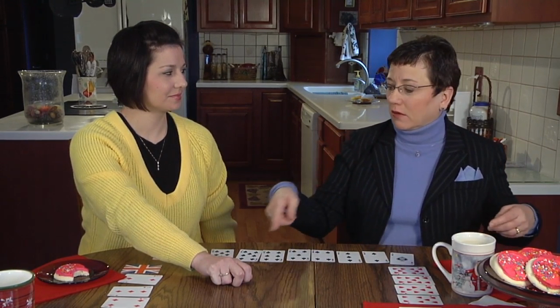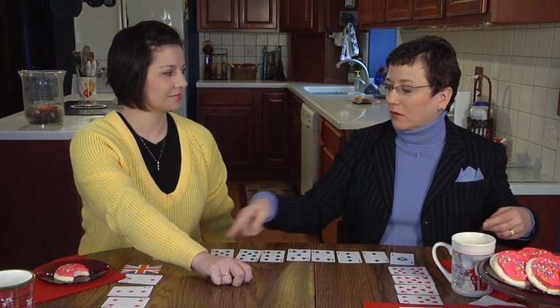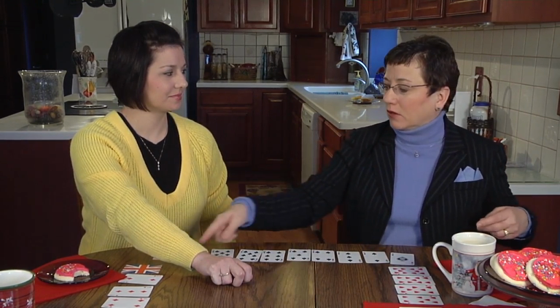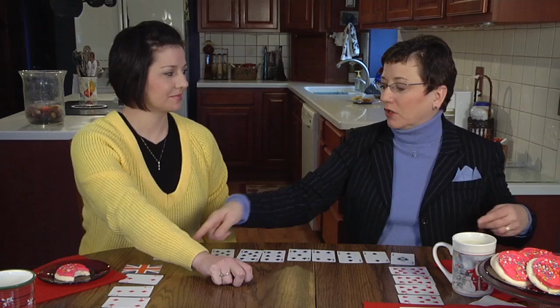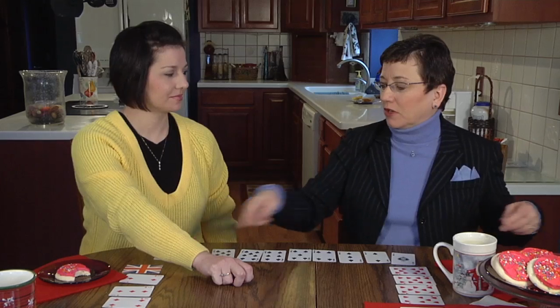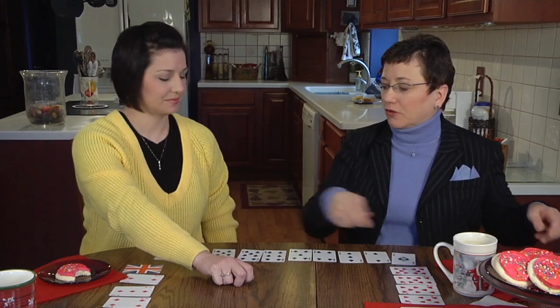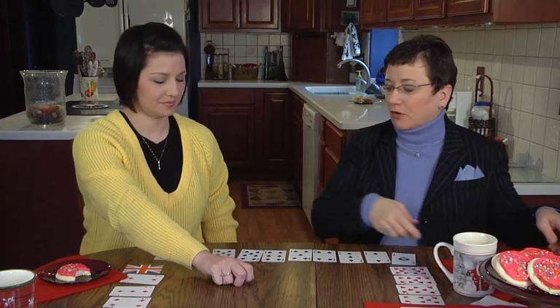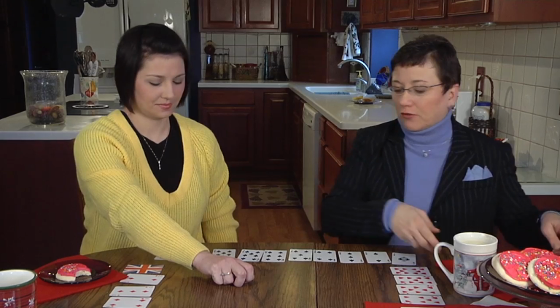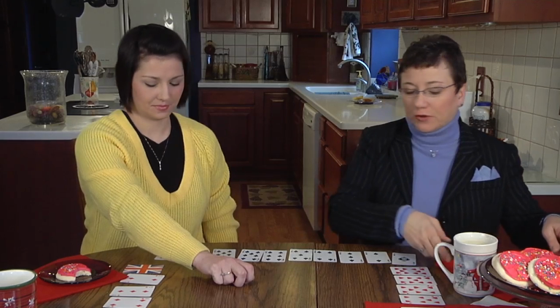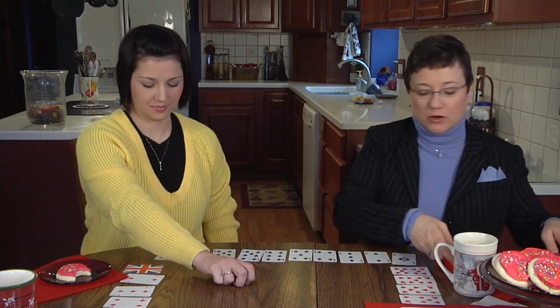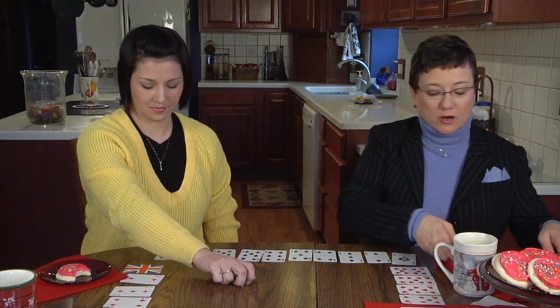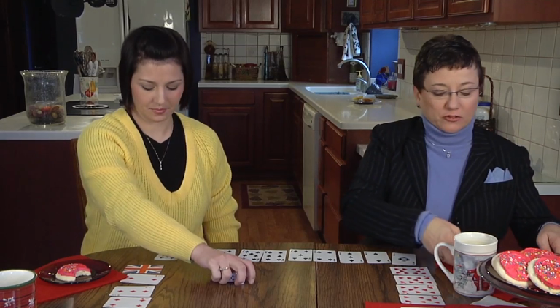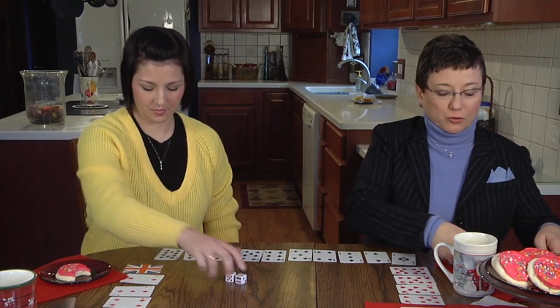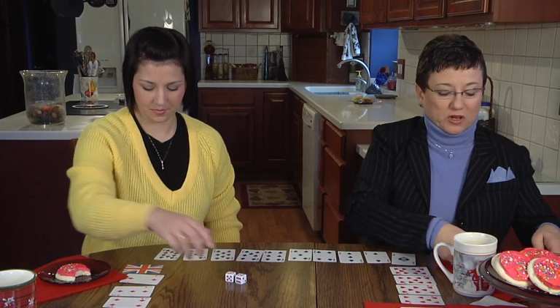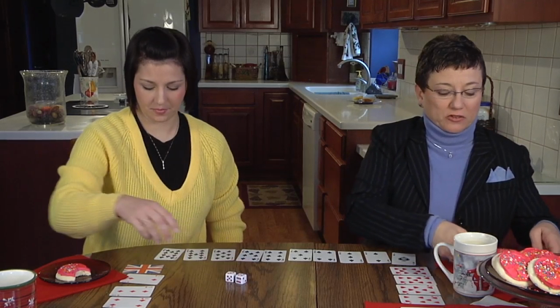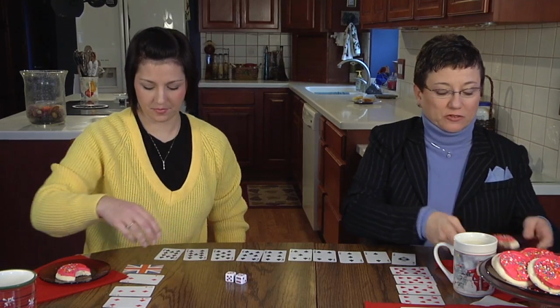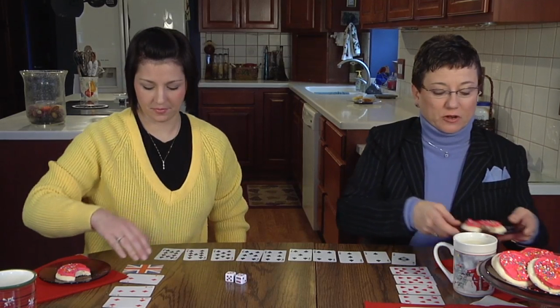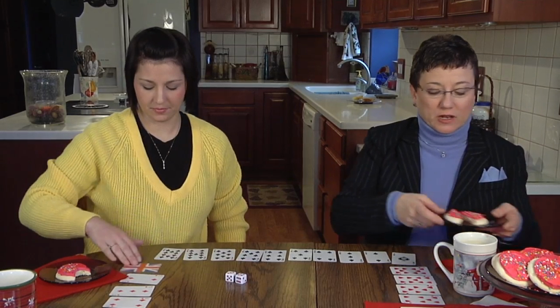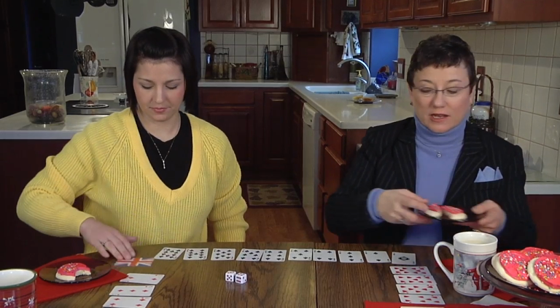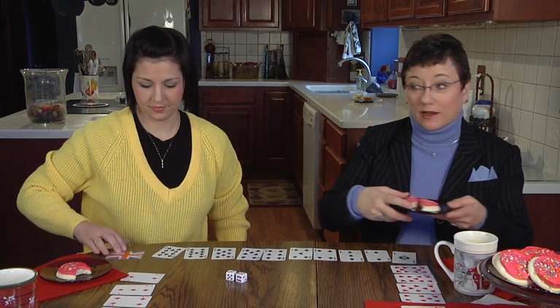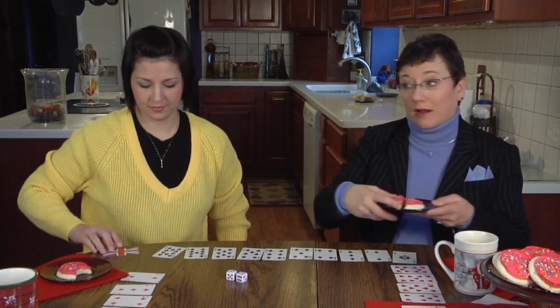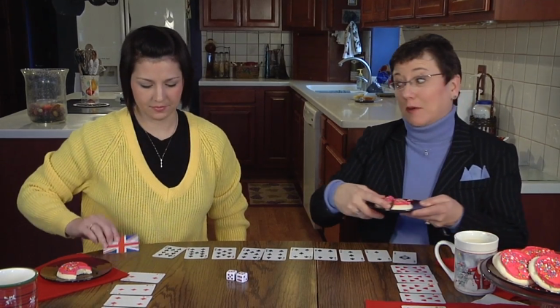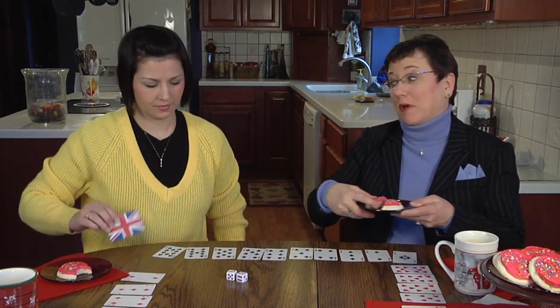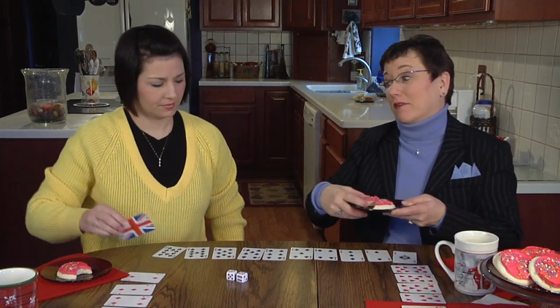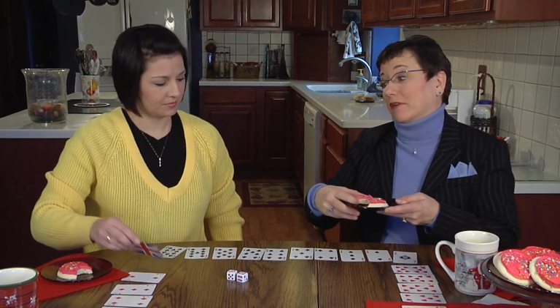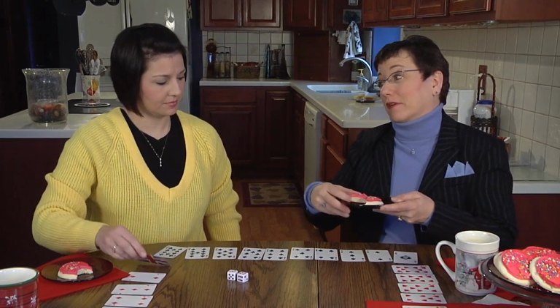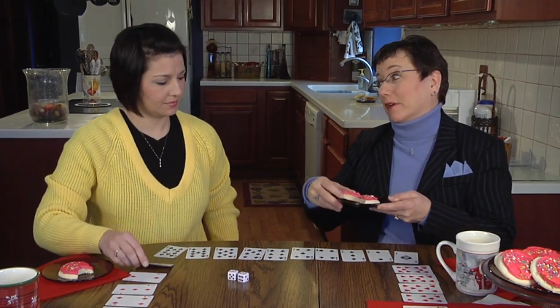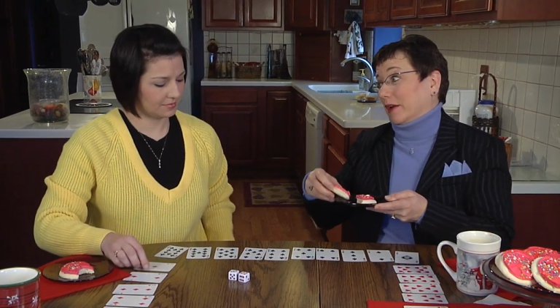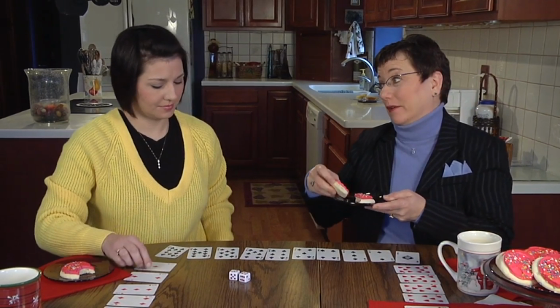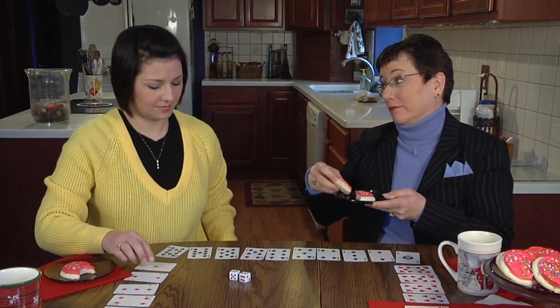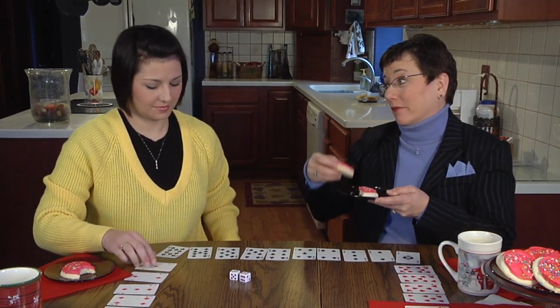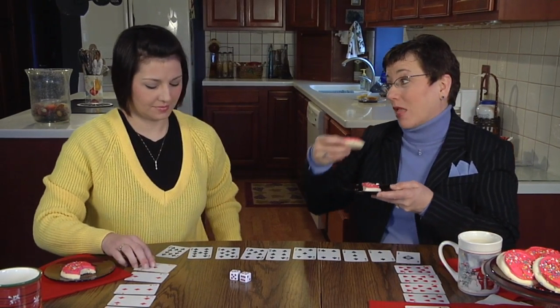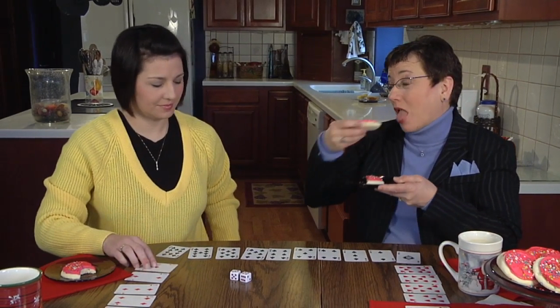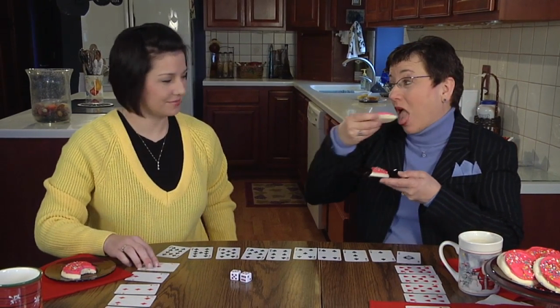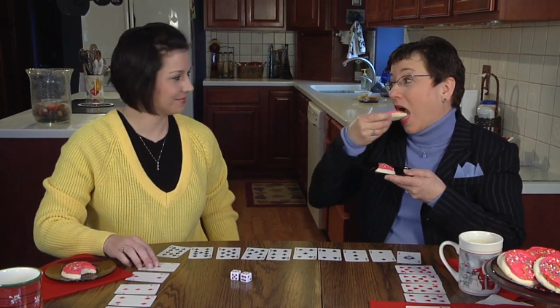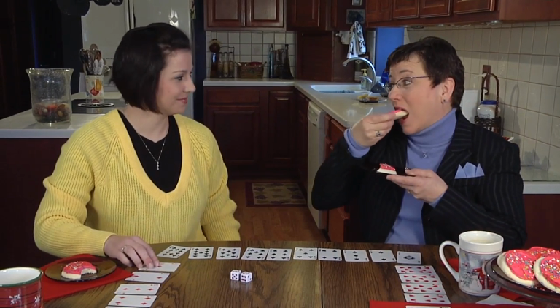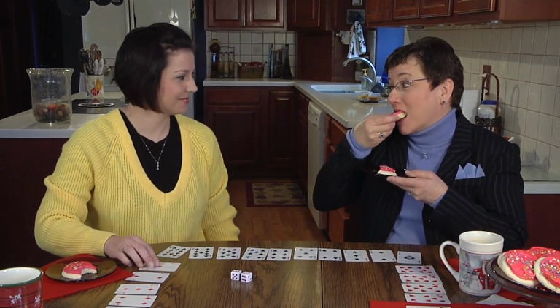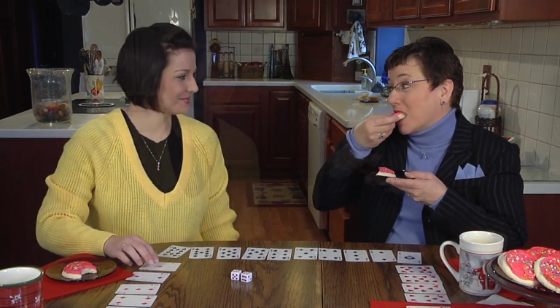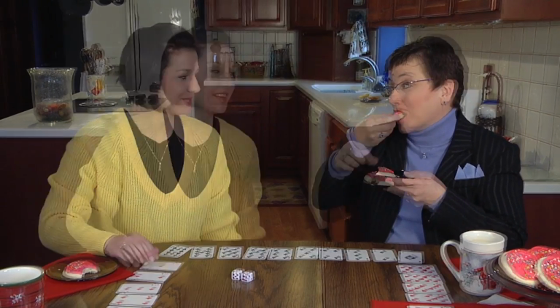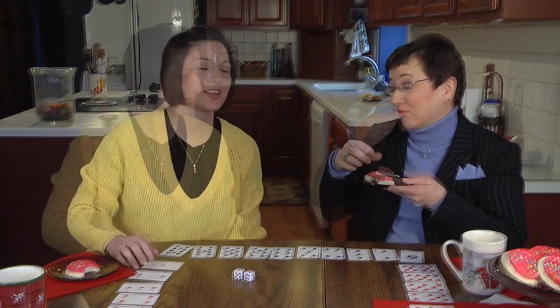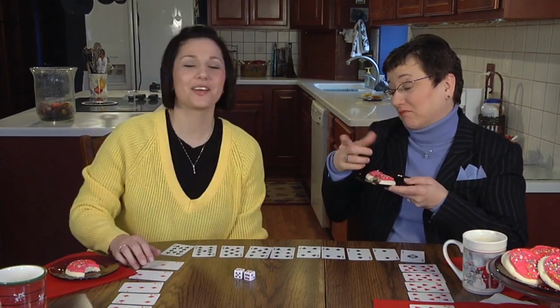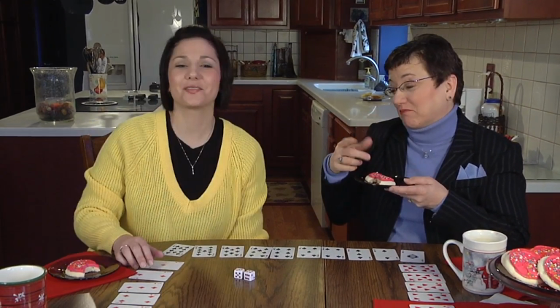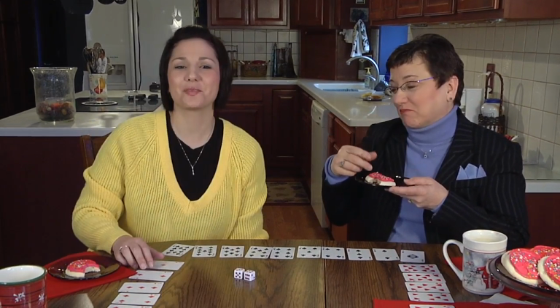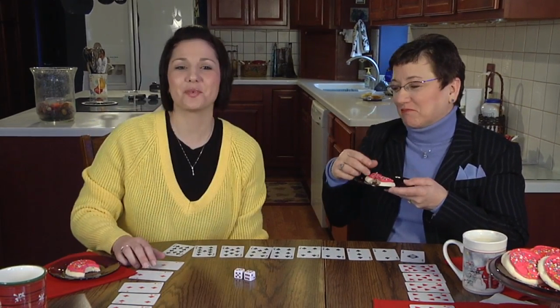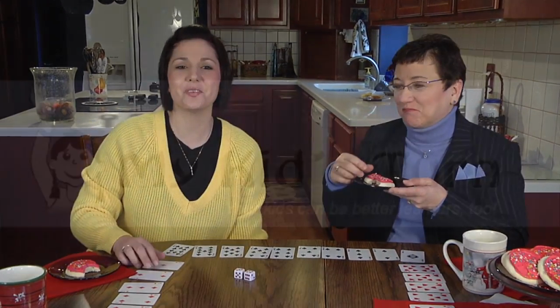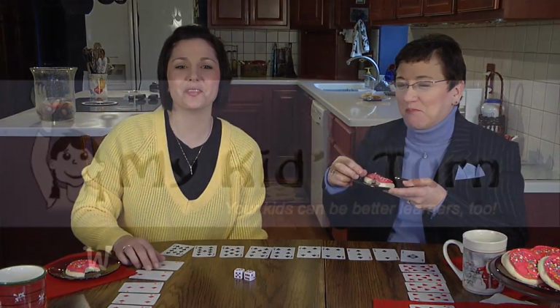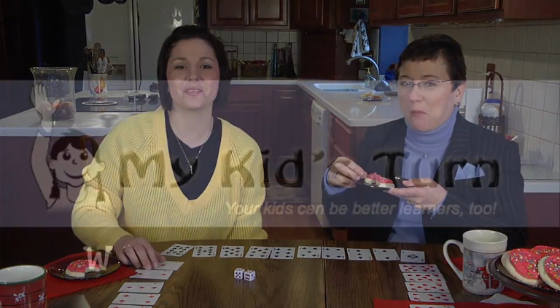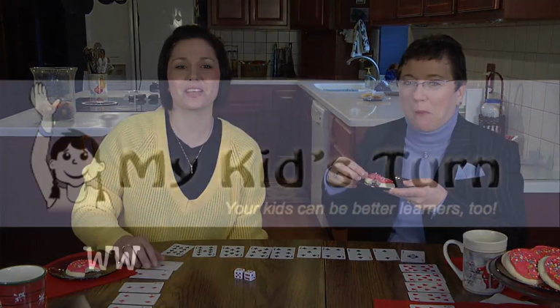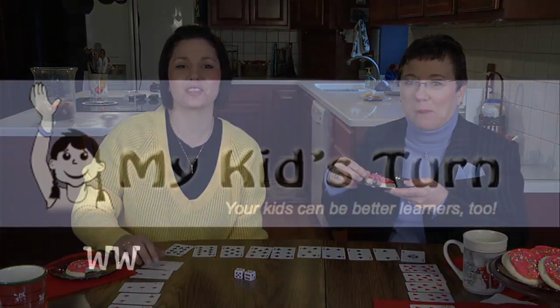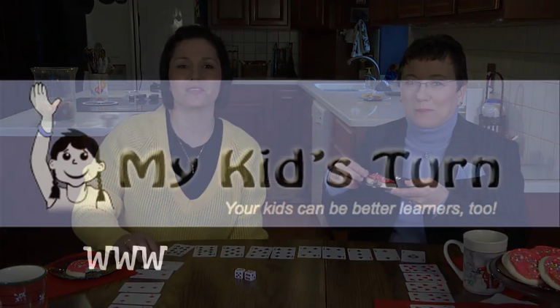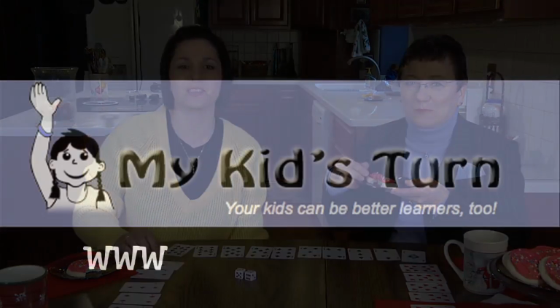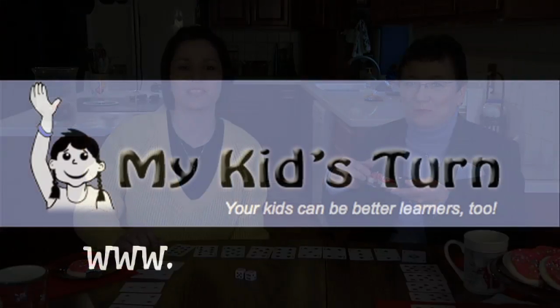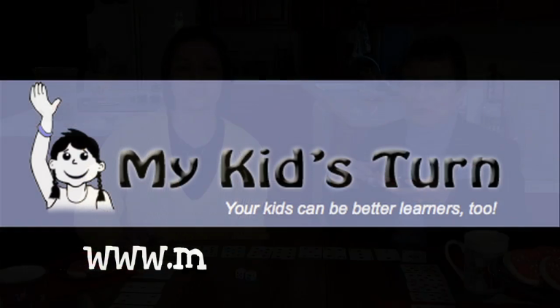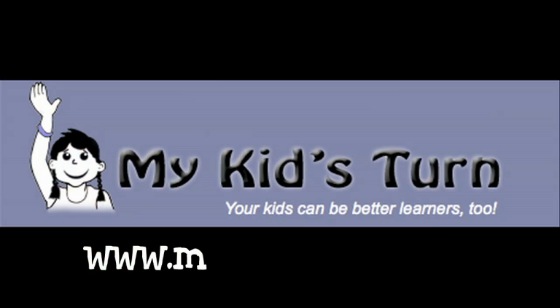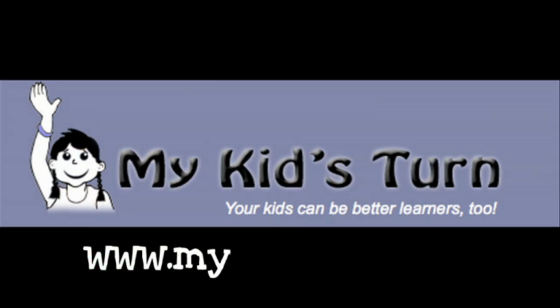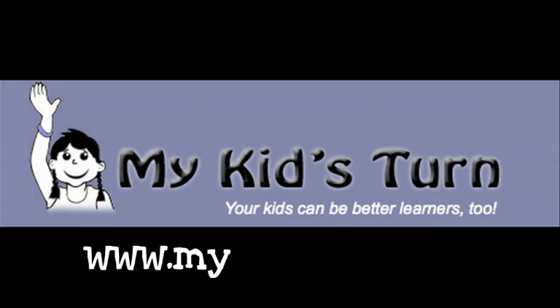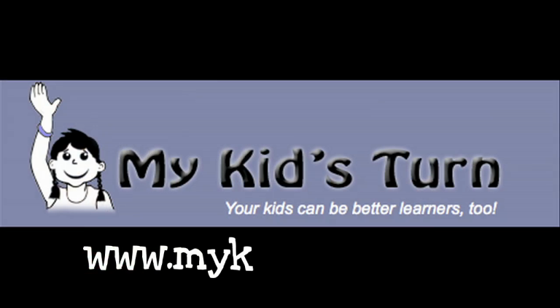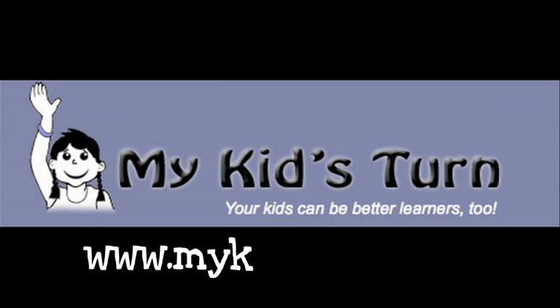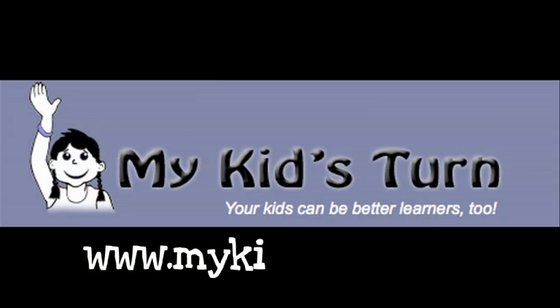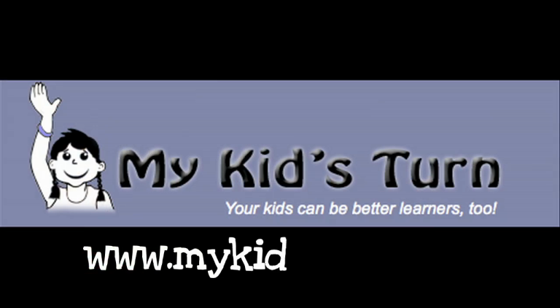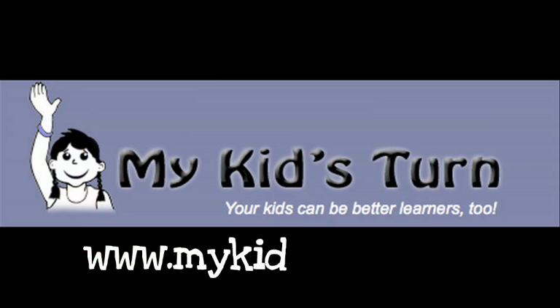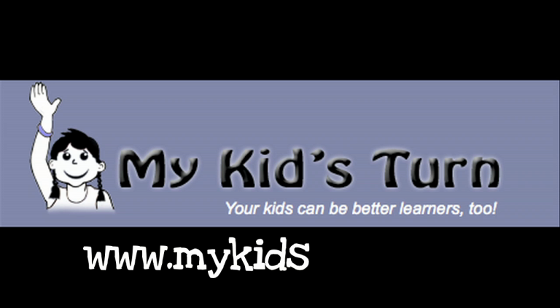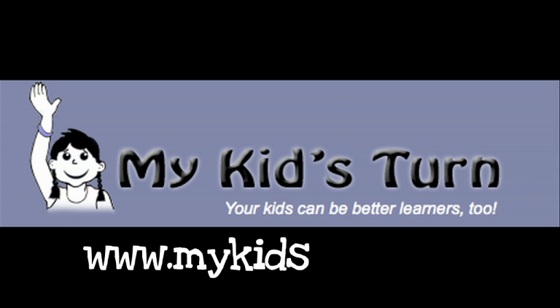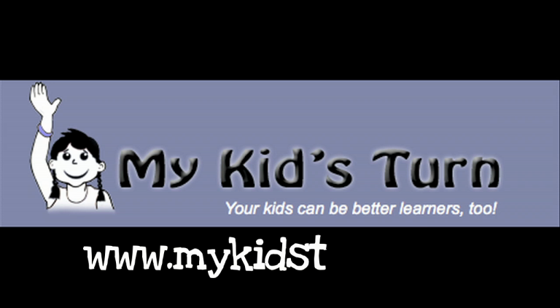You need to turn over your cards so we can start again, and I'm having a cookie. For more information, visit MyKidsTurn.com.